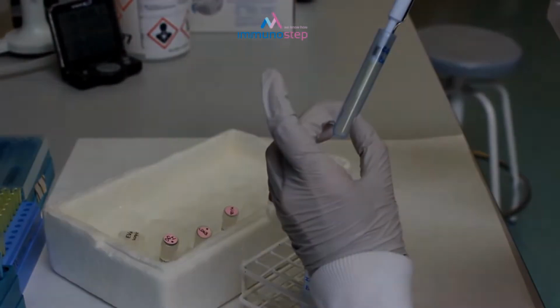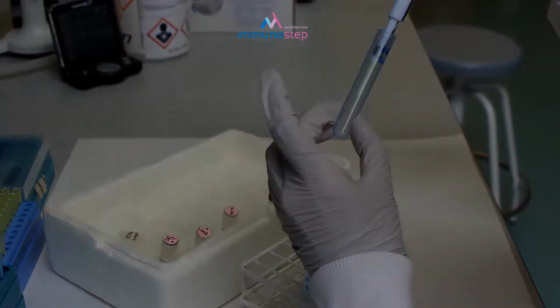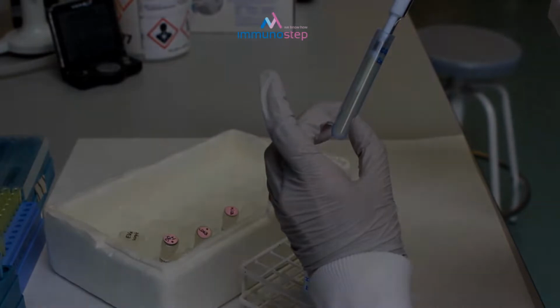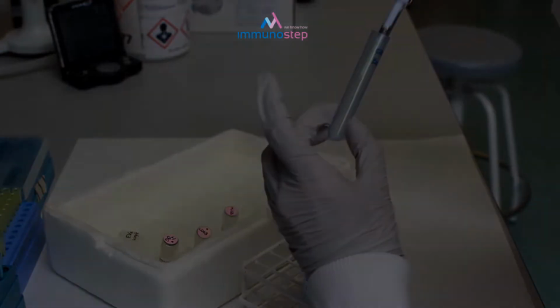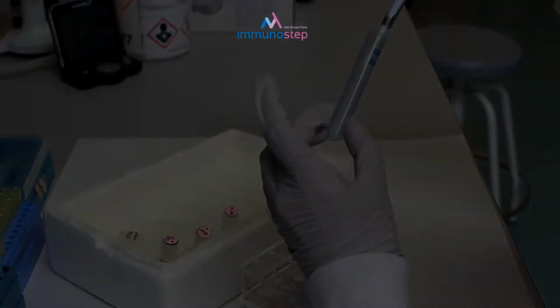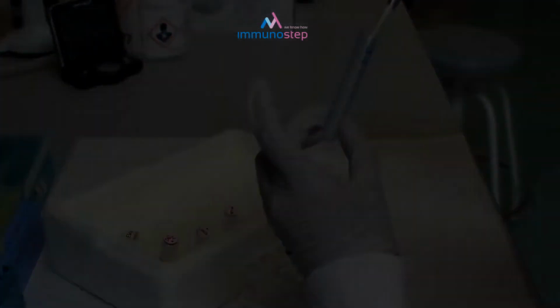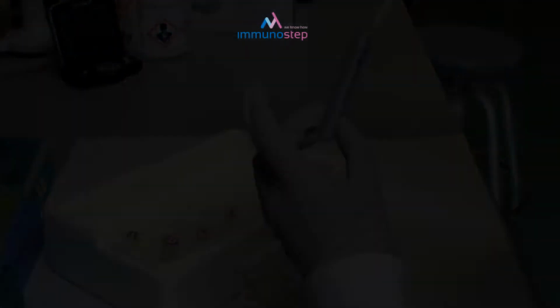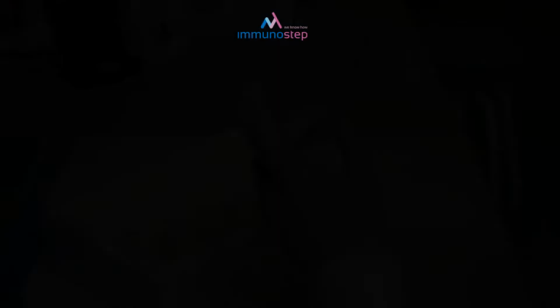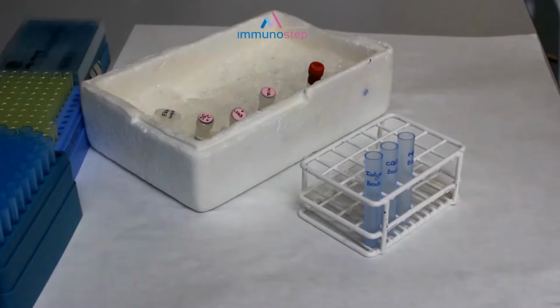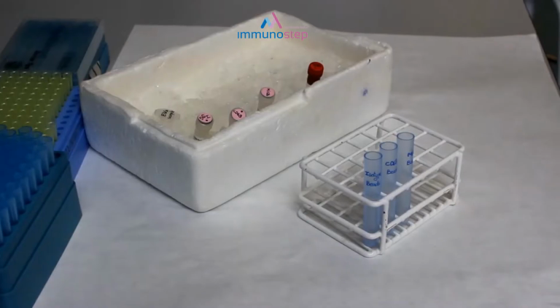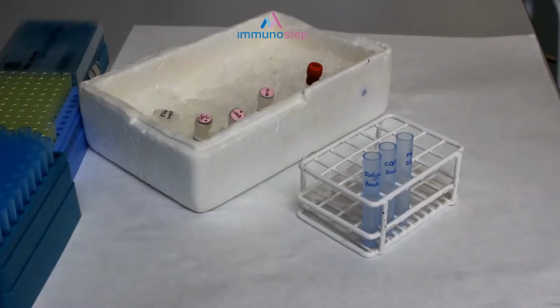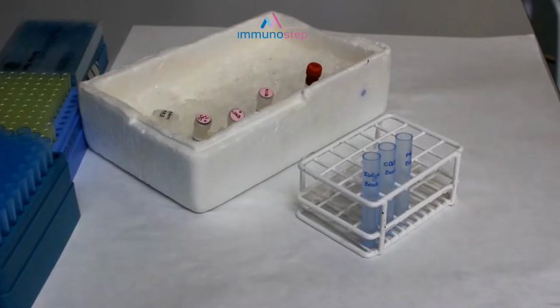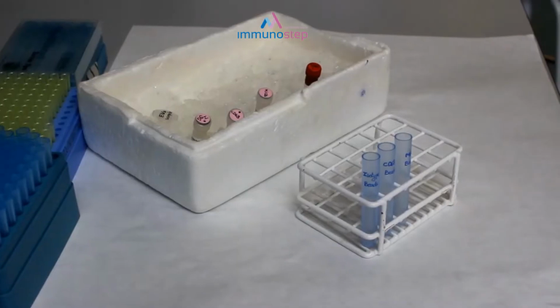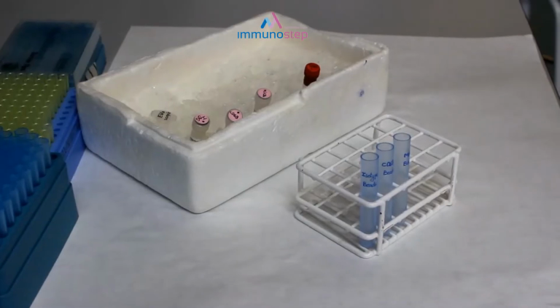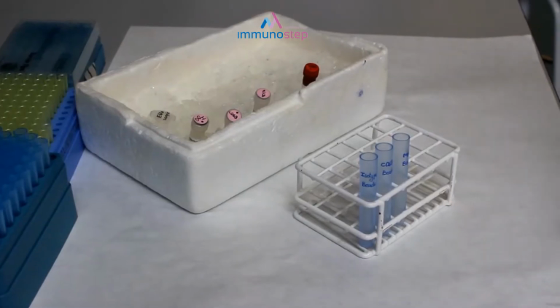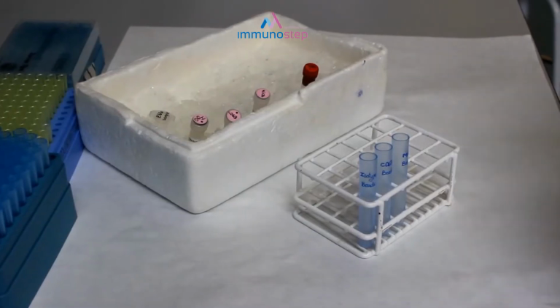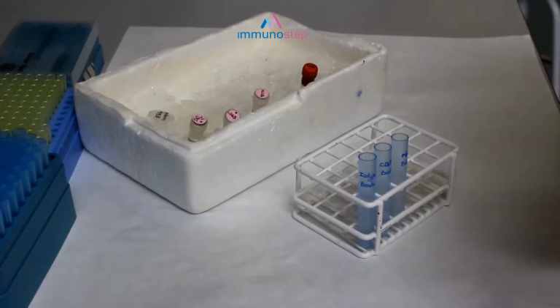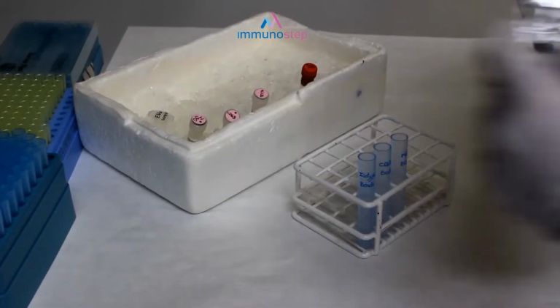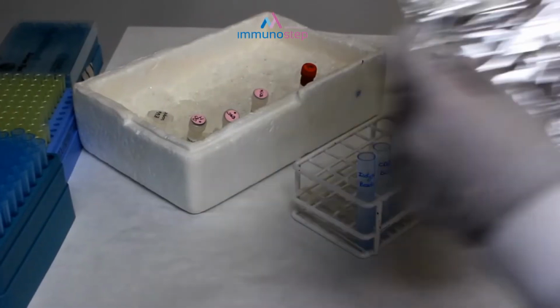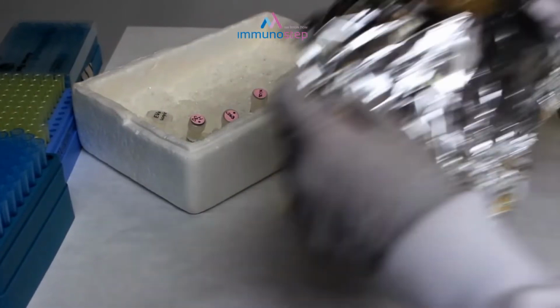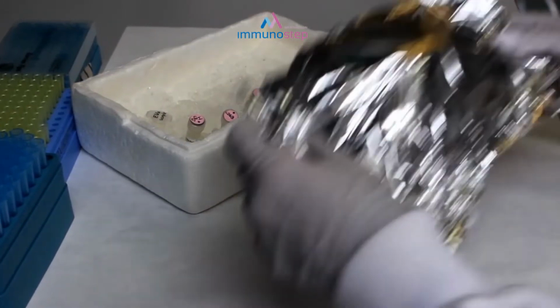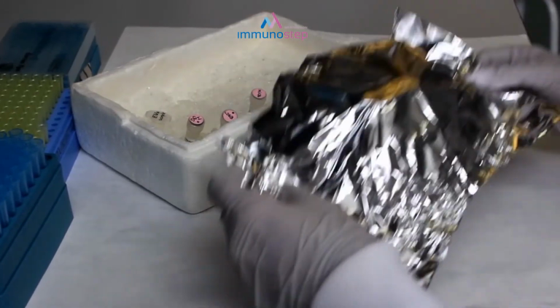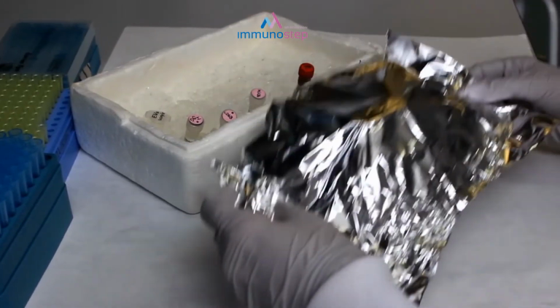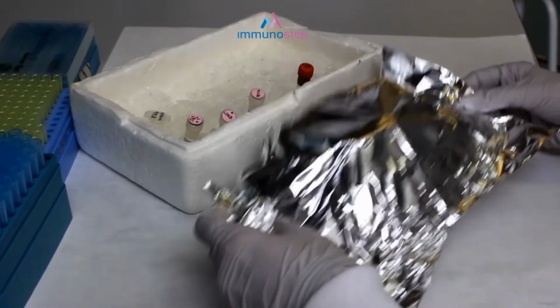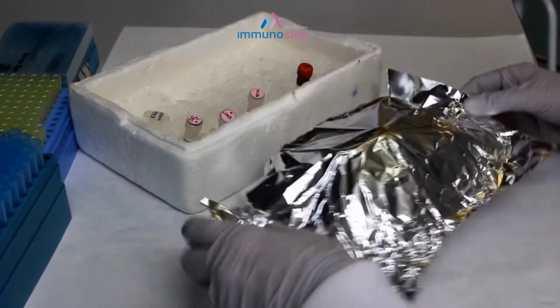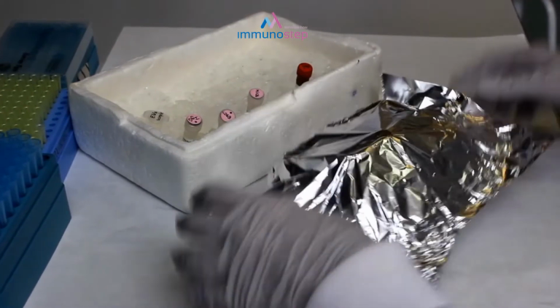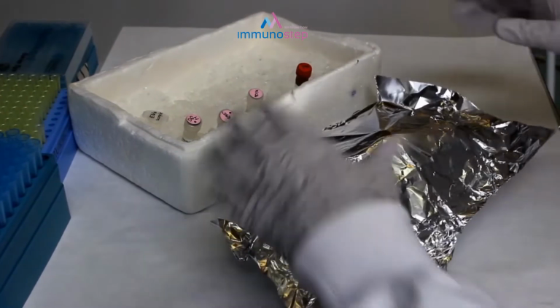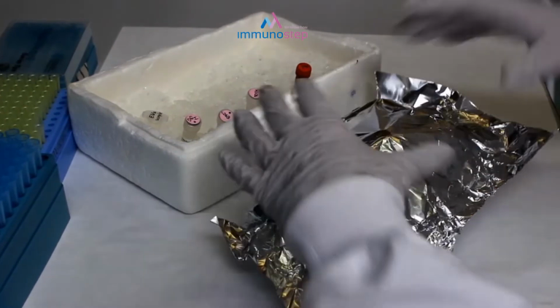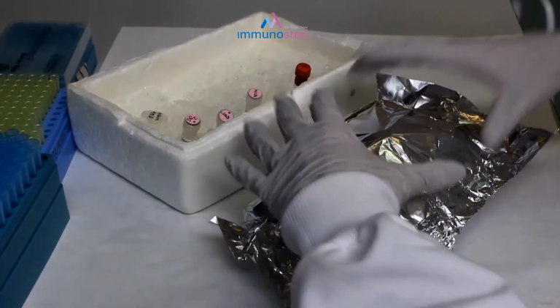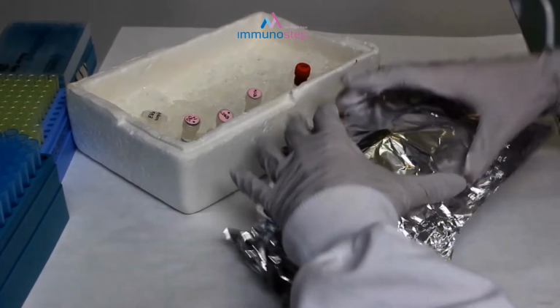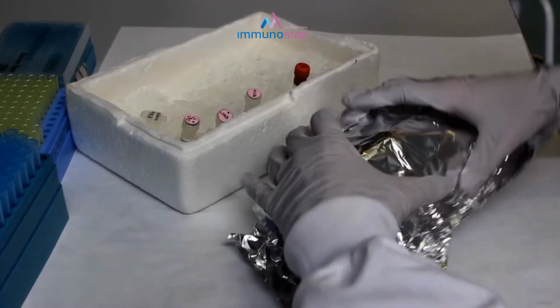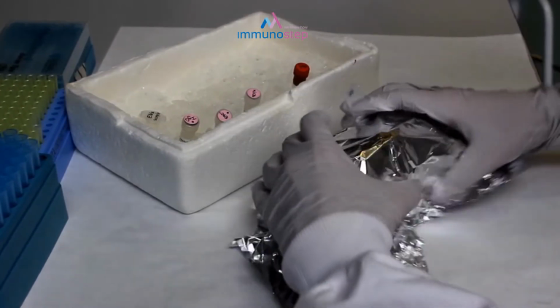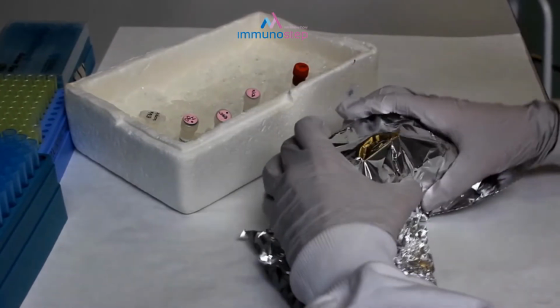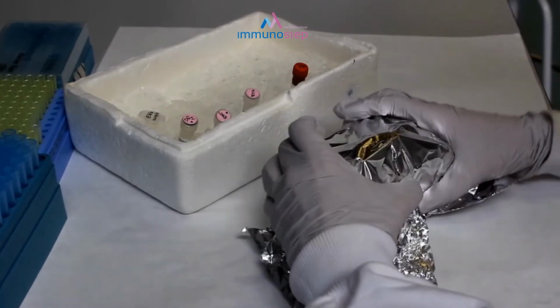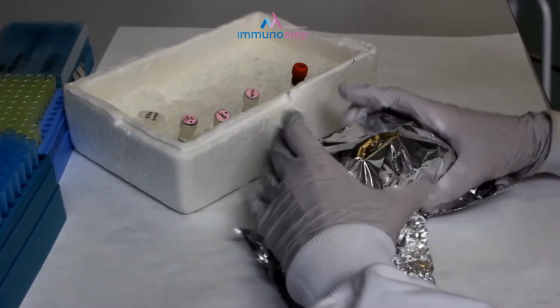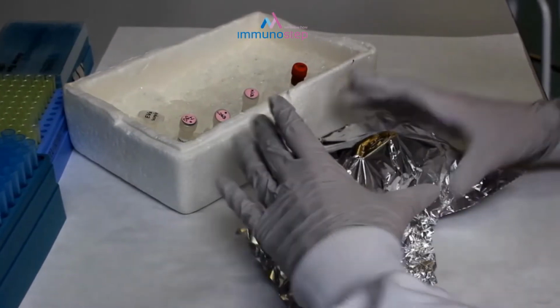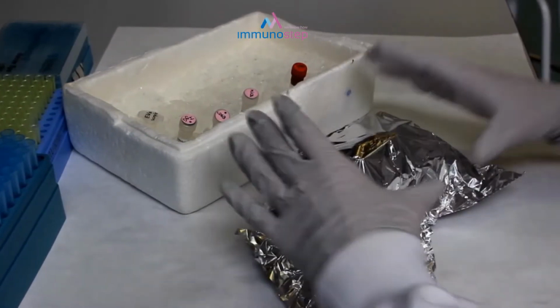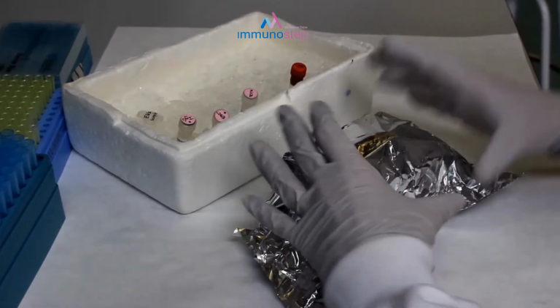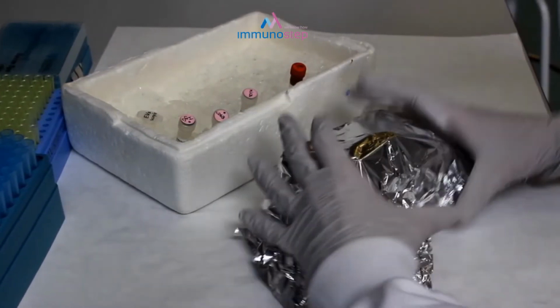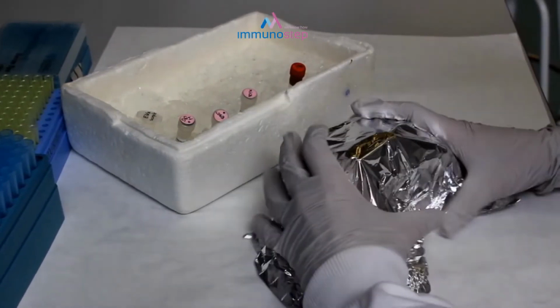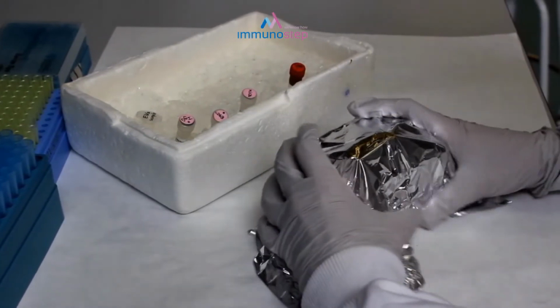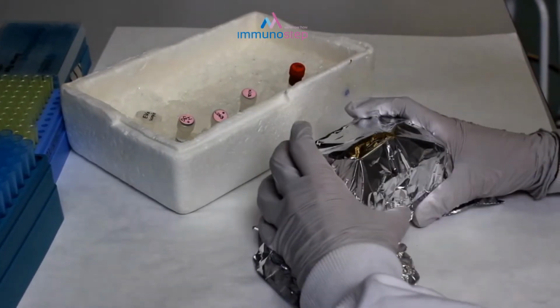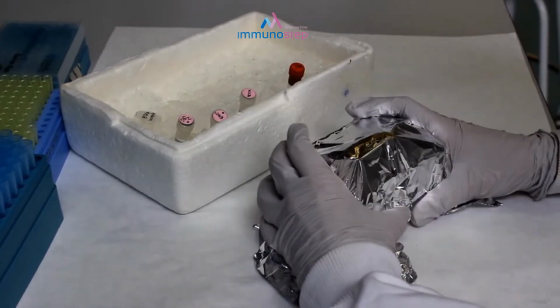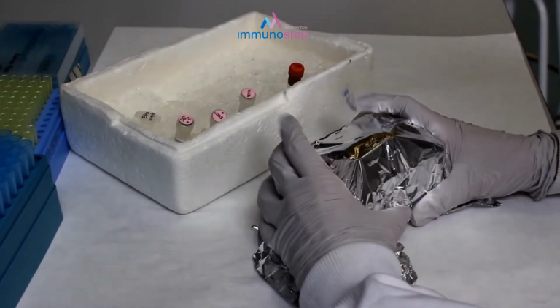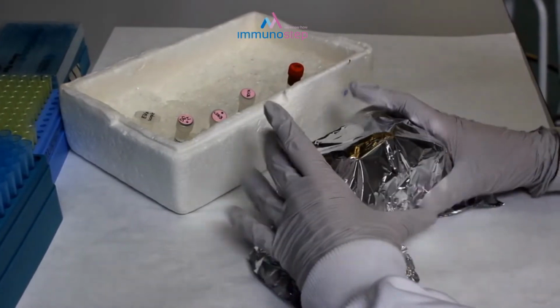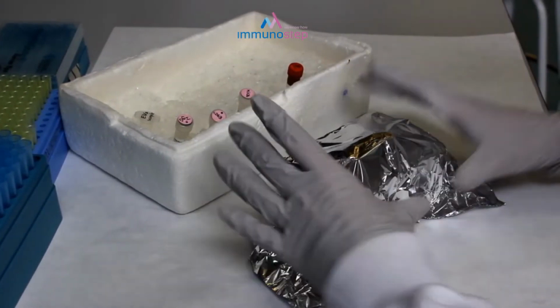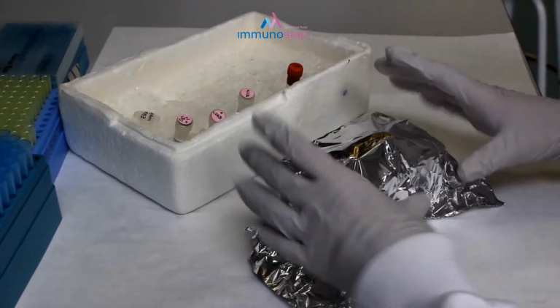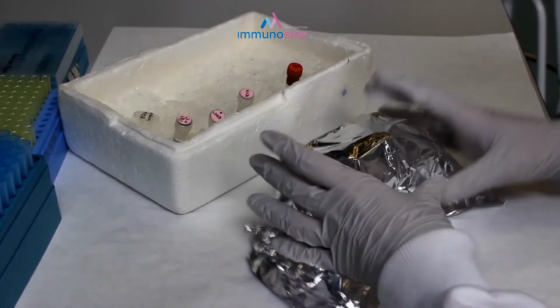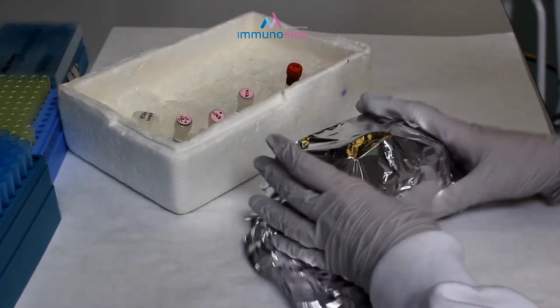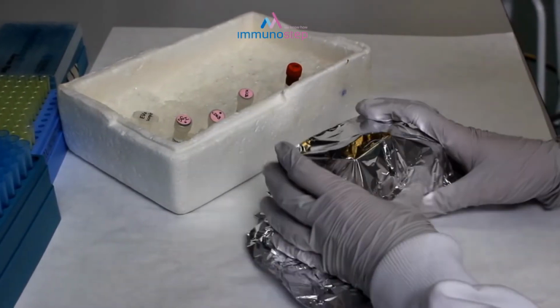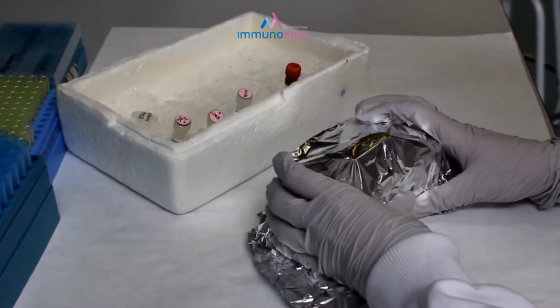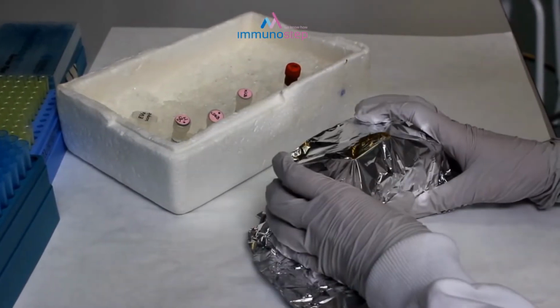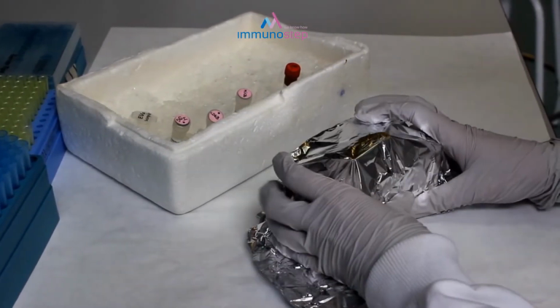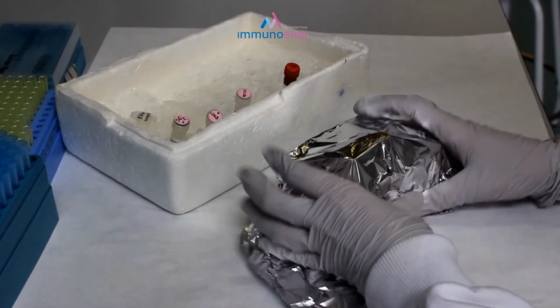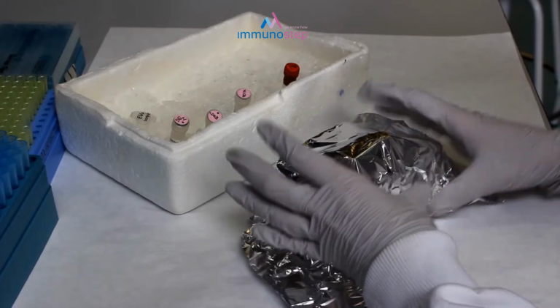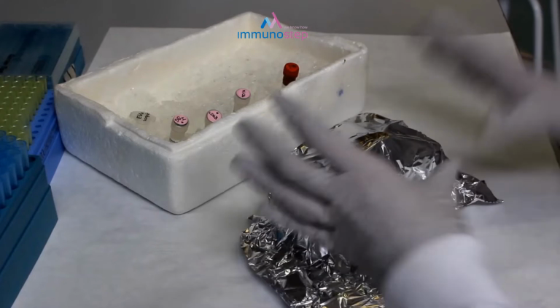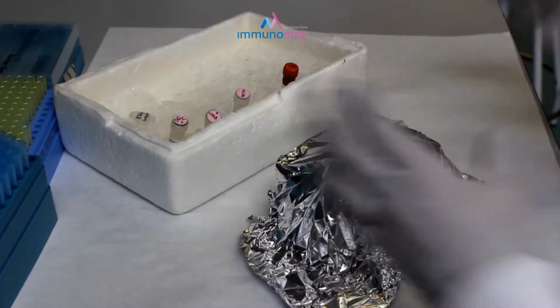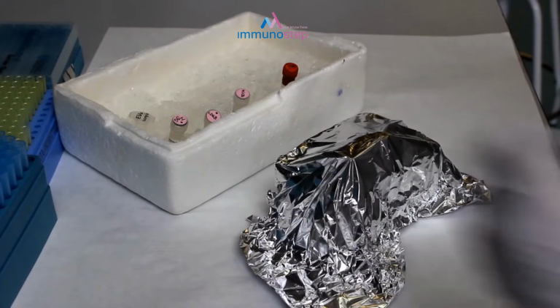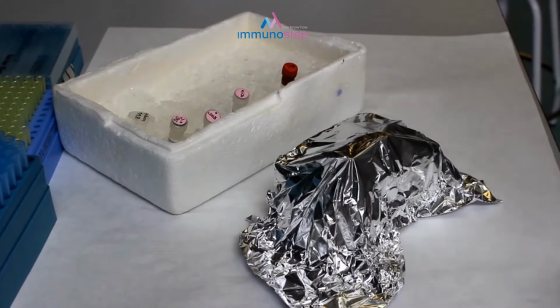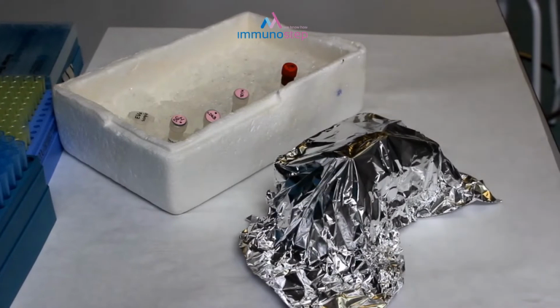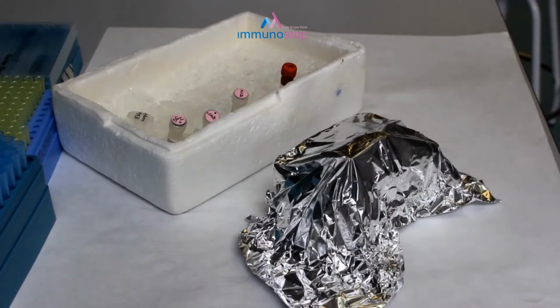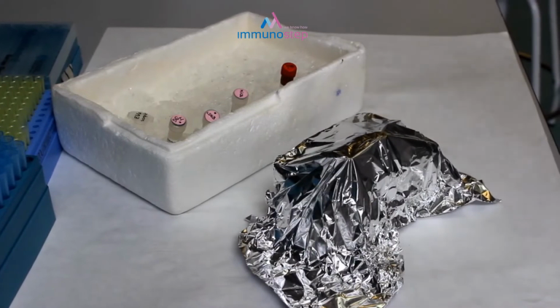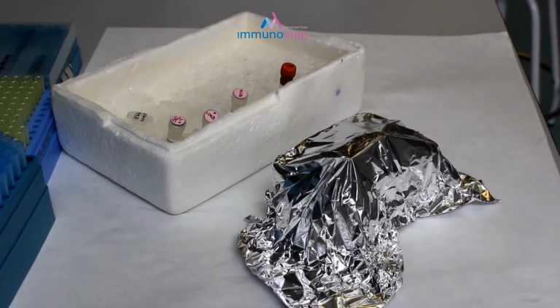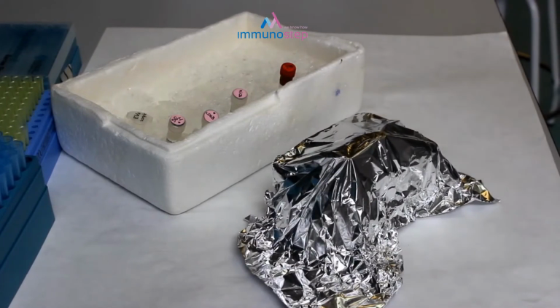Then we cover the tubes from light and incubate the mix at room temperature overnight.